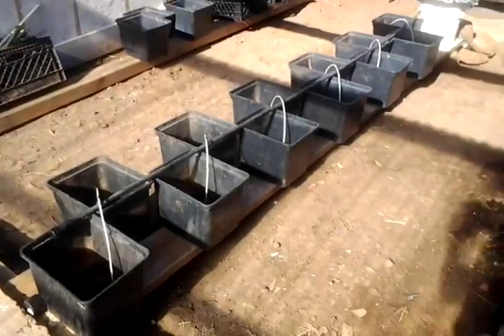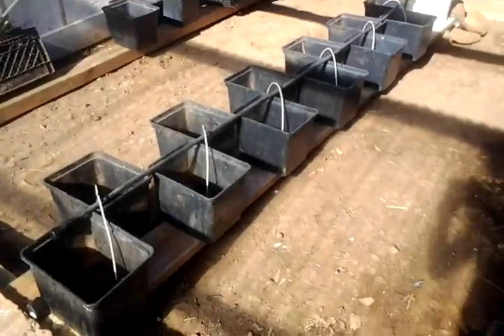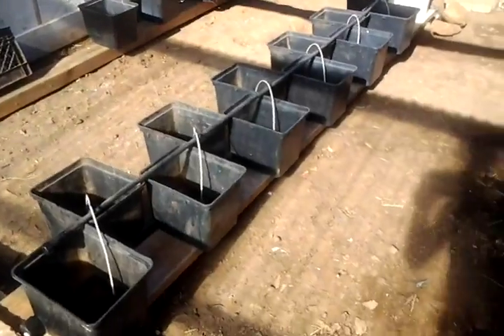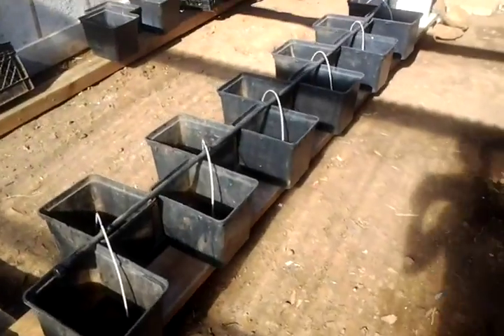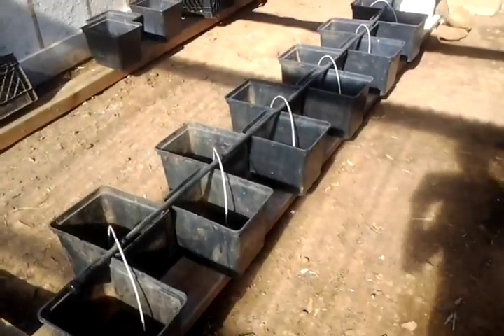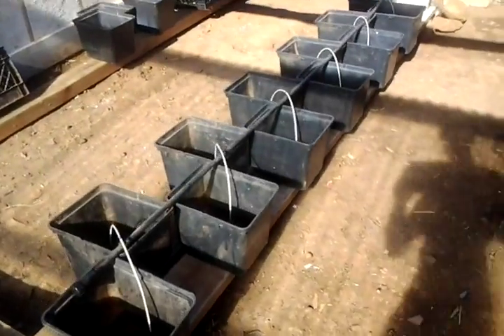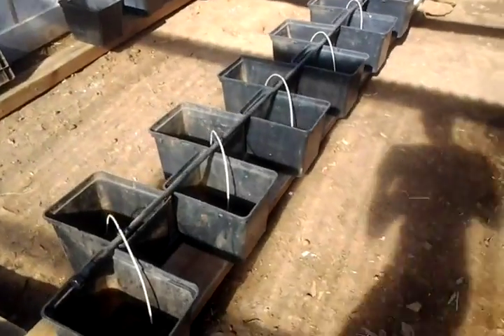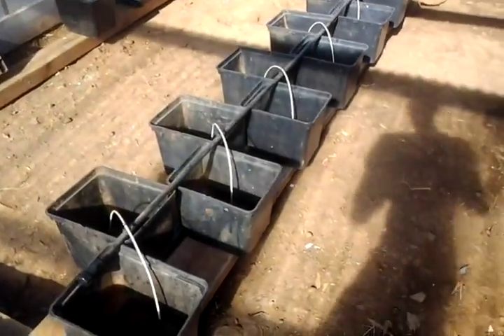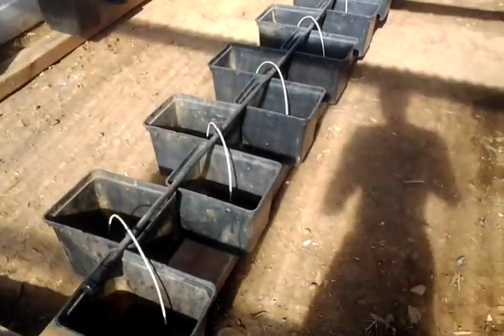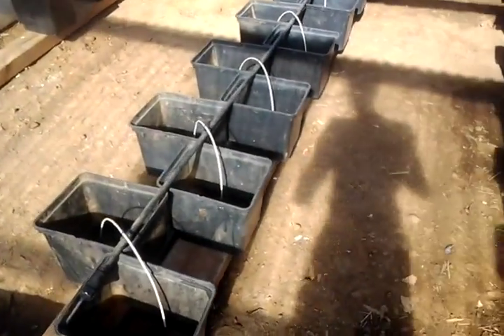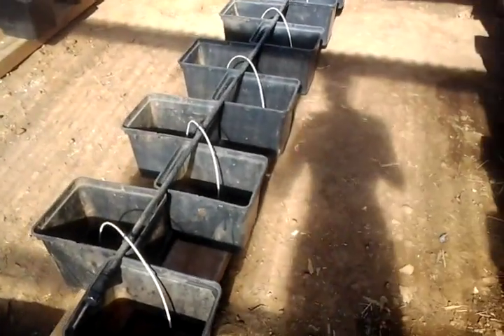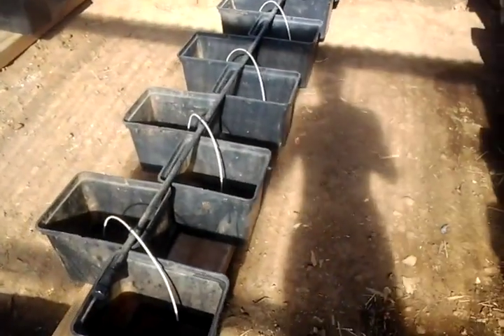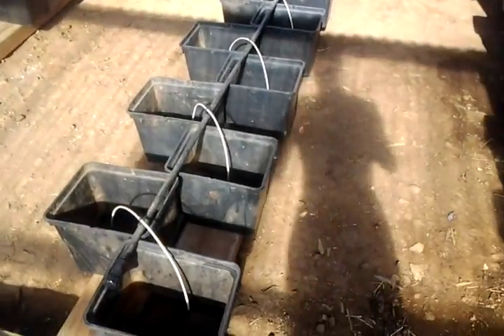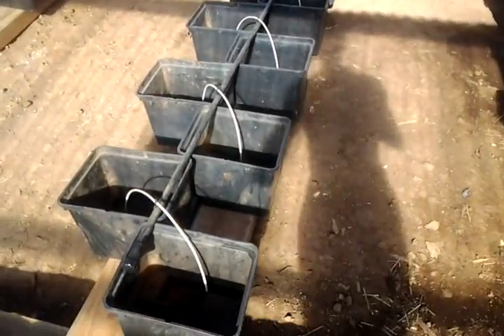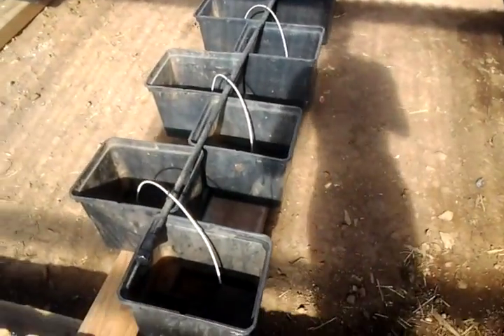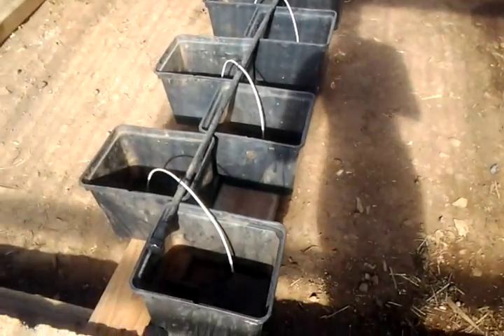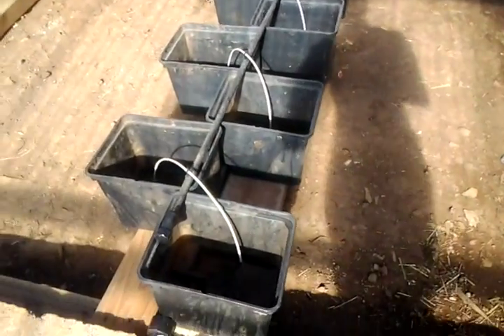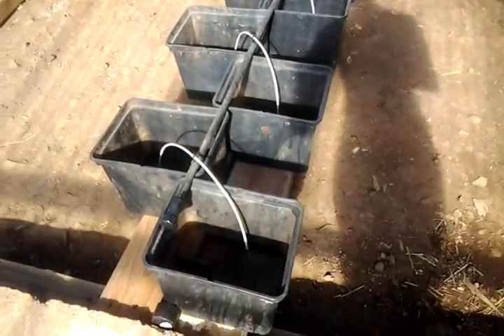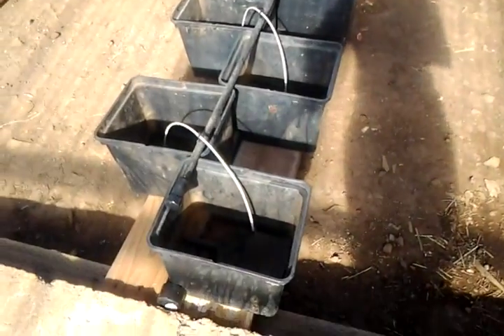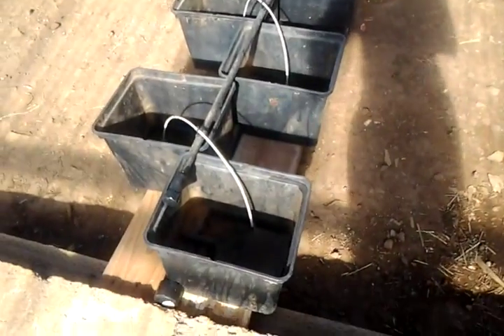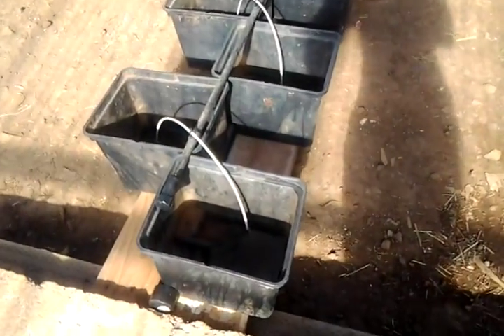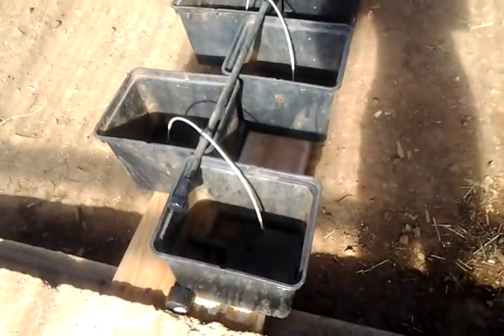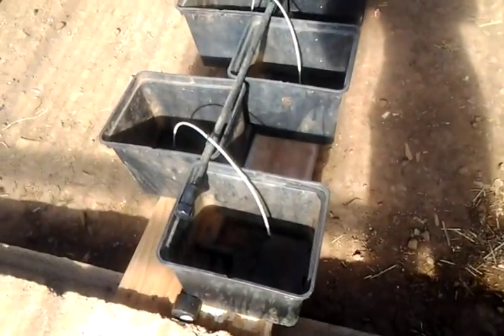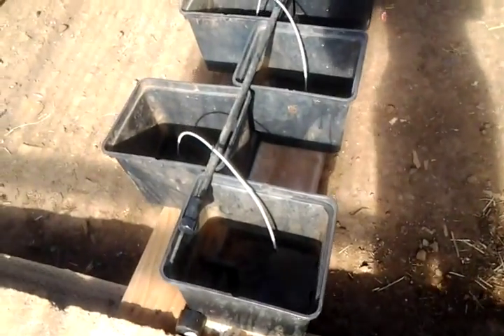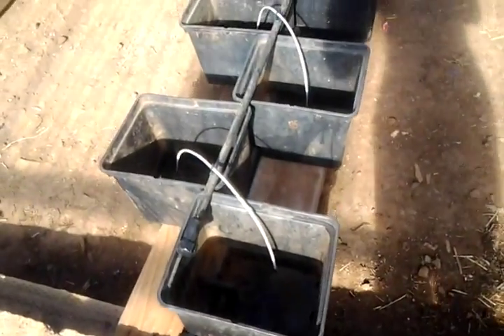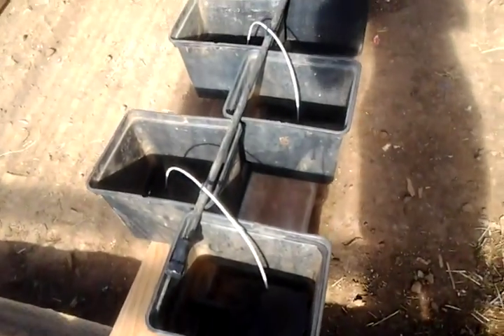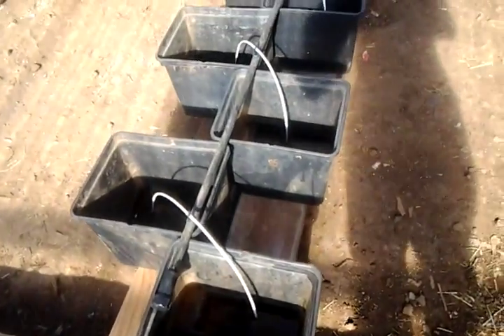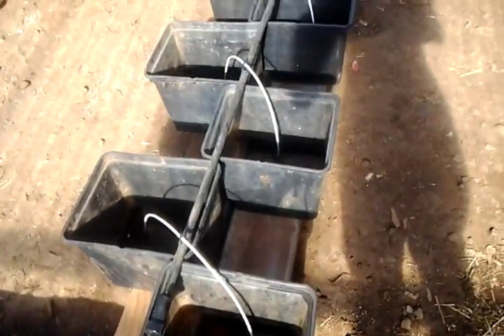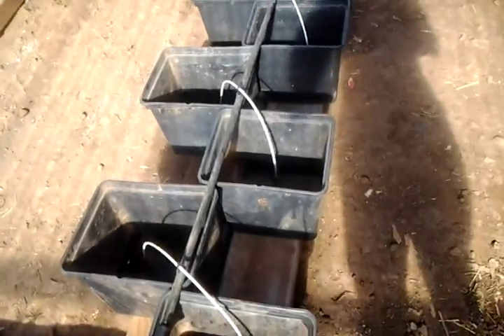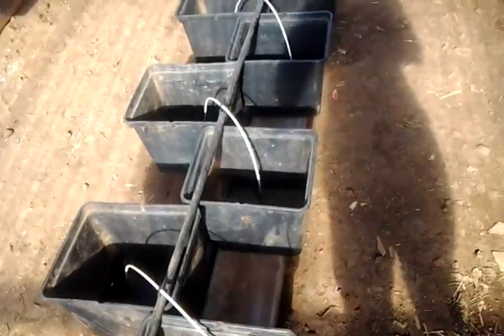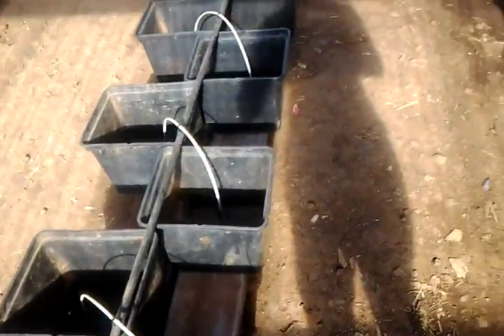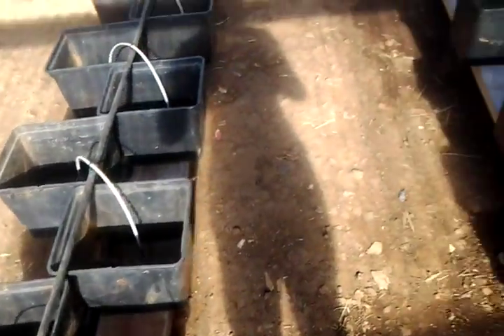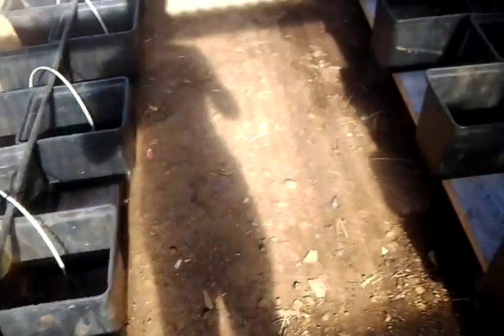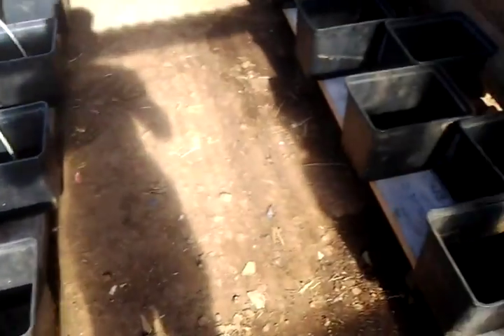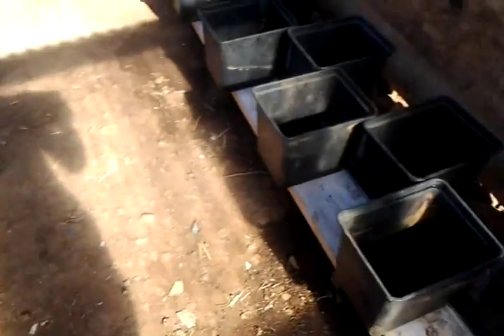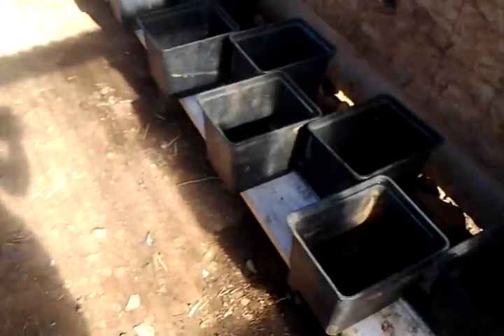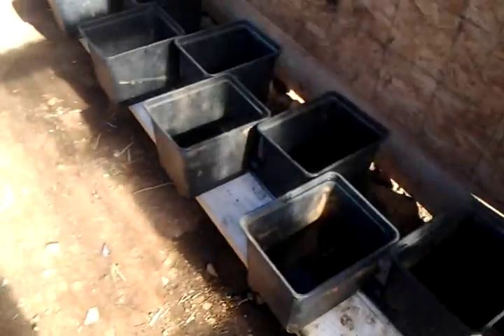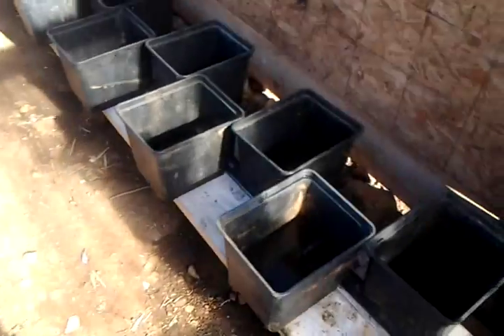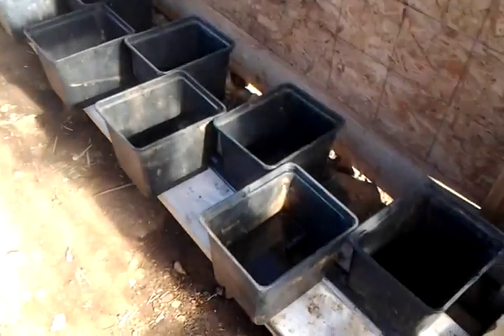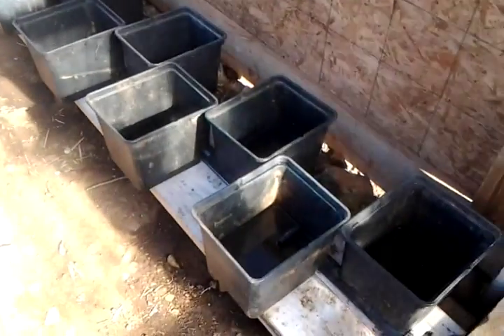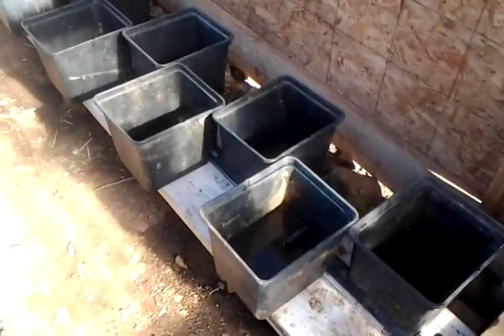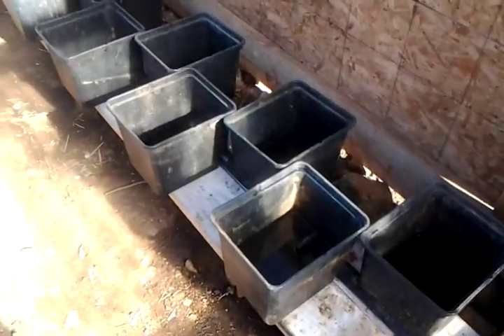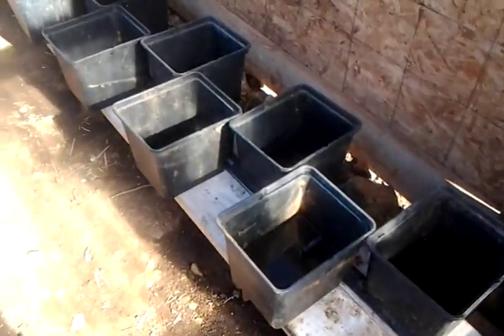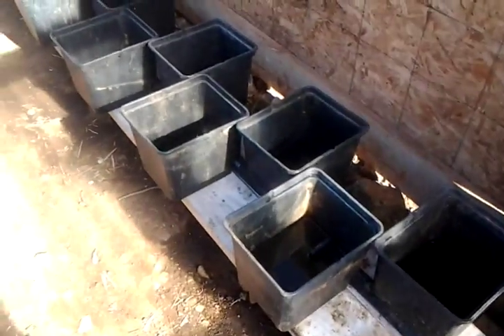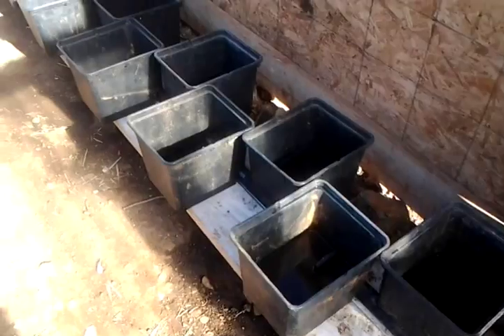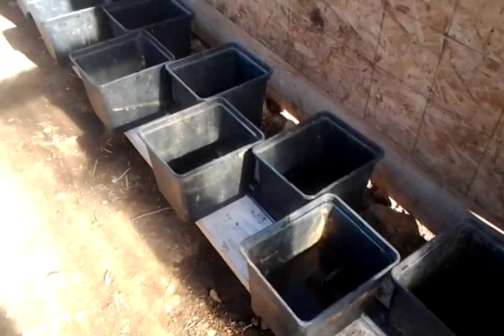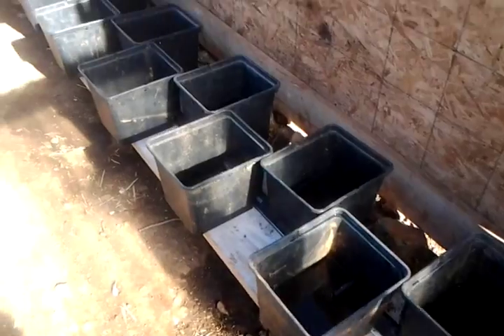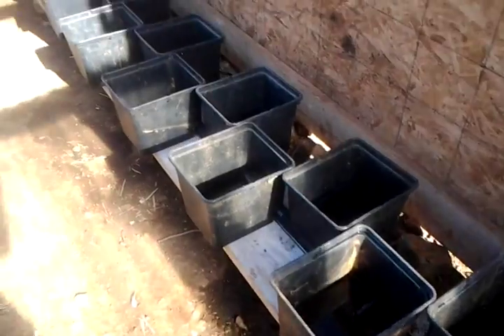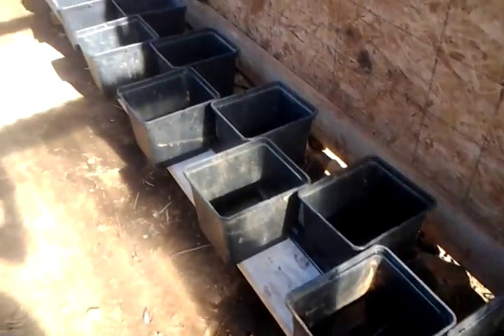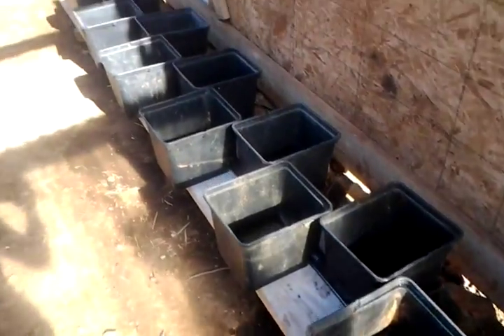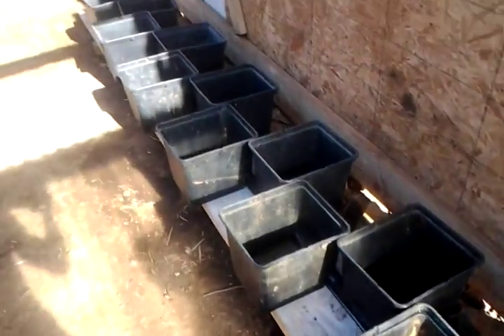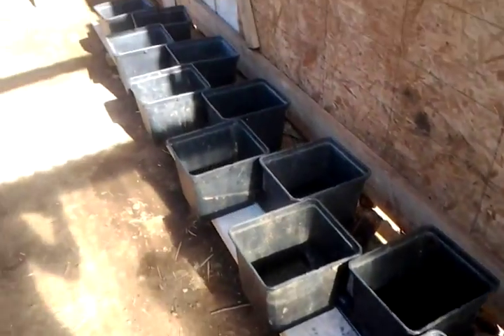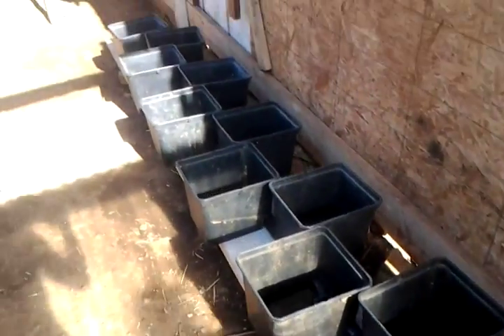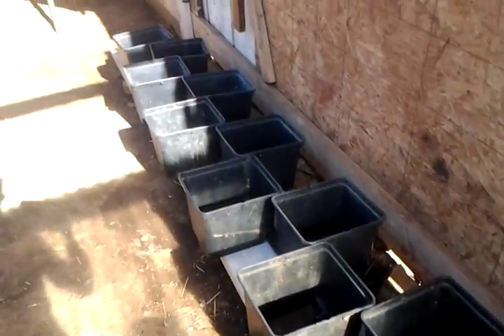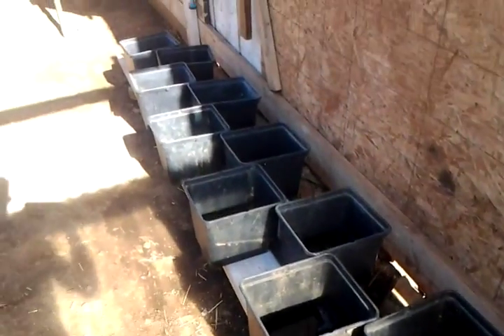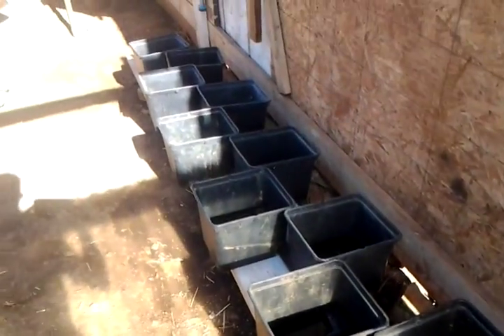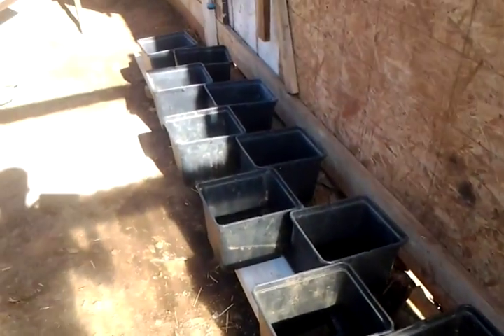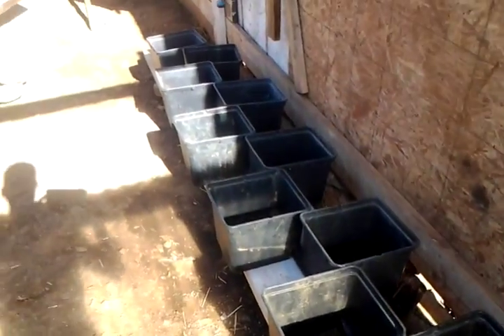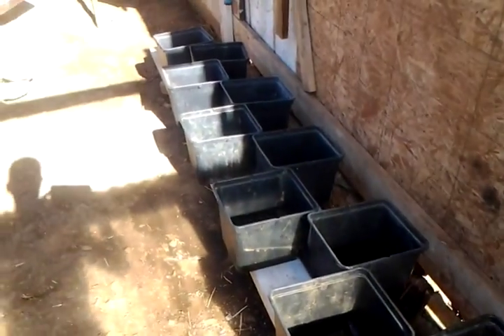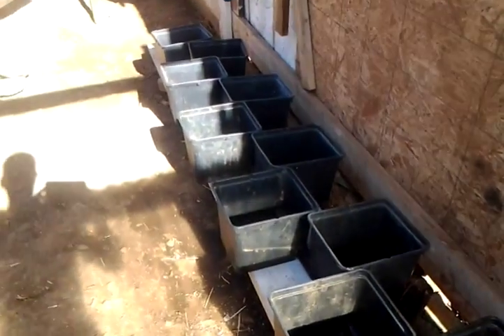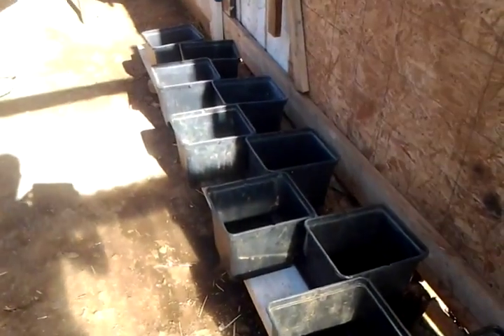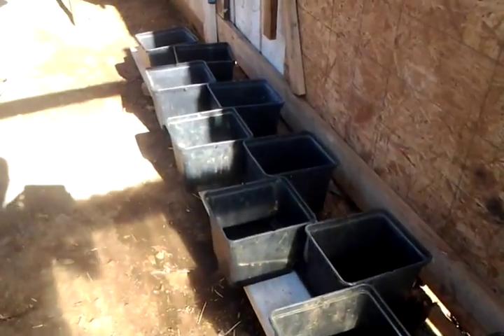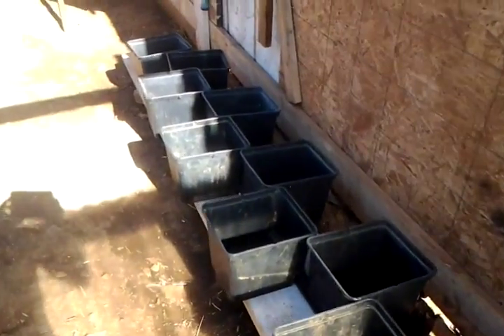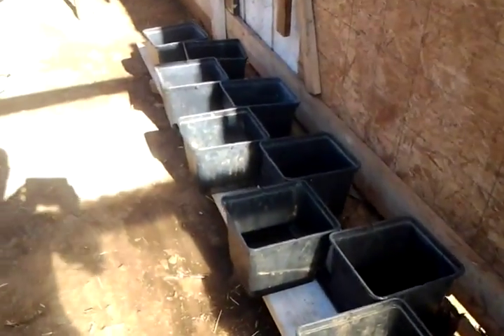You can see this is where I've got the Dutch buckets. There will be three rows.